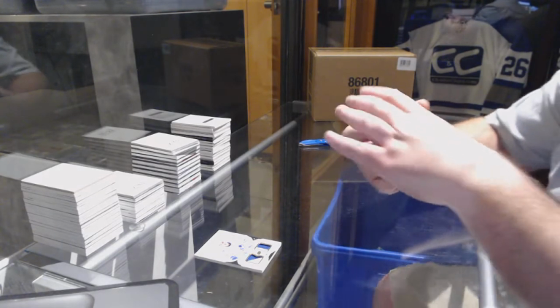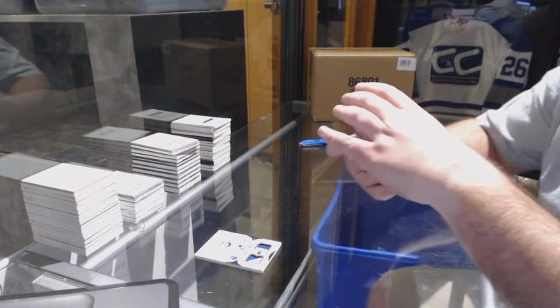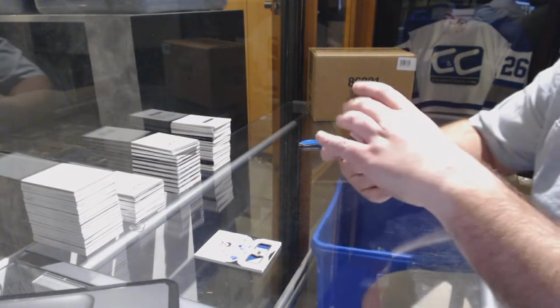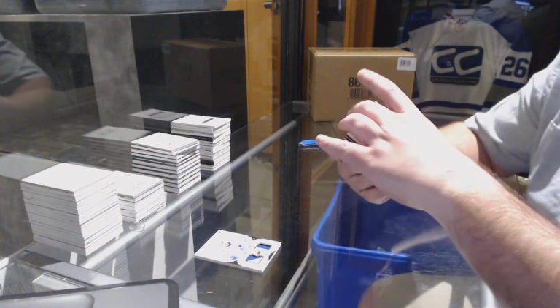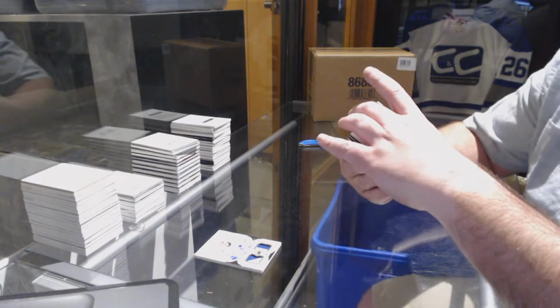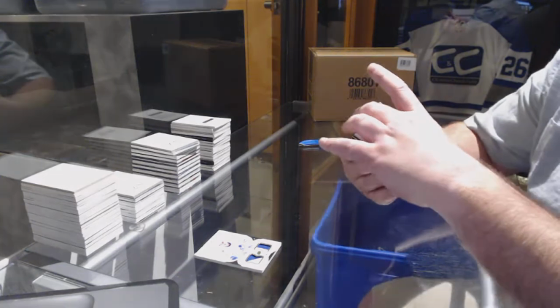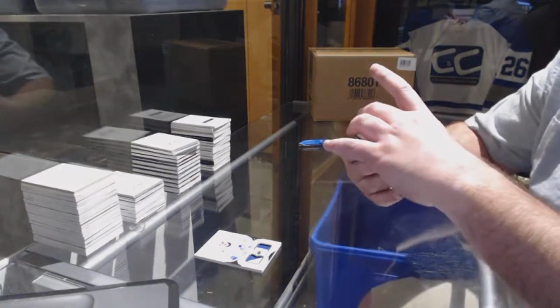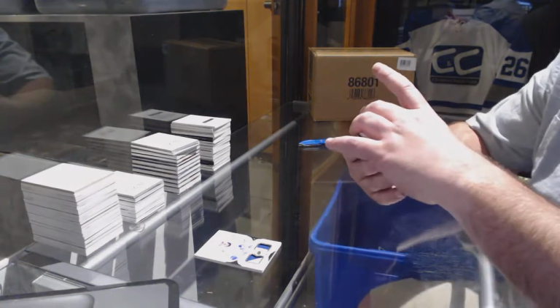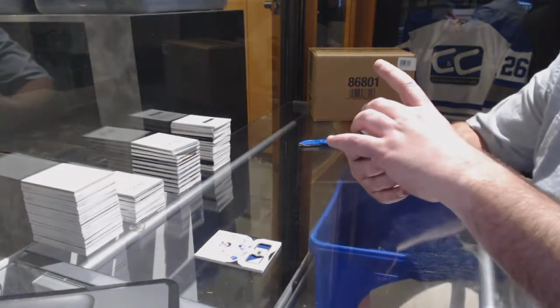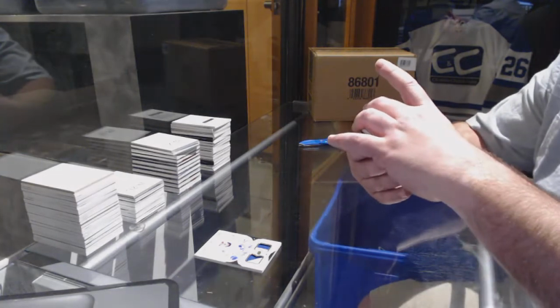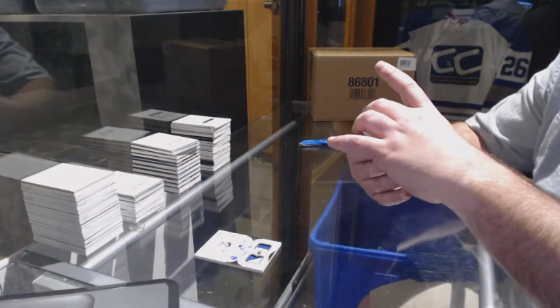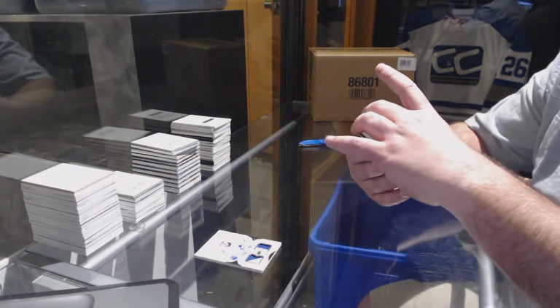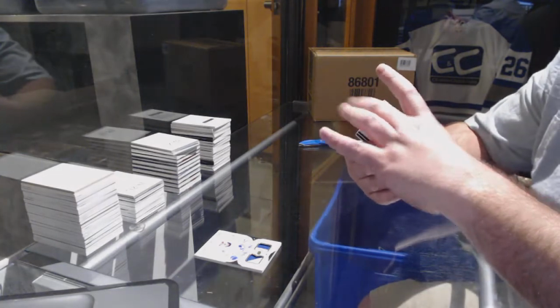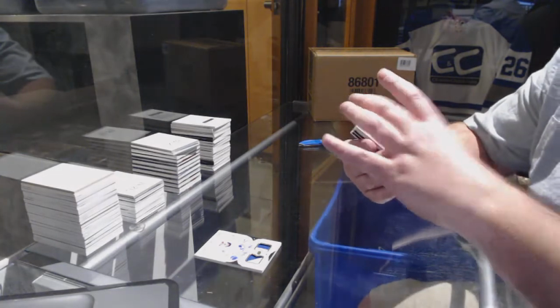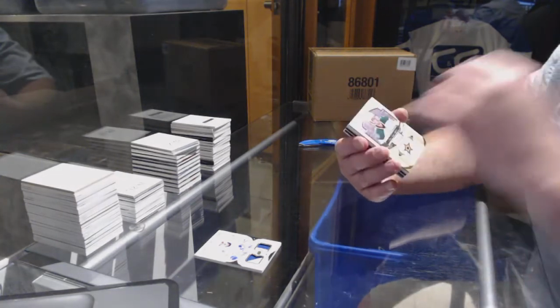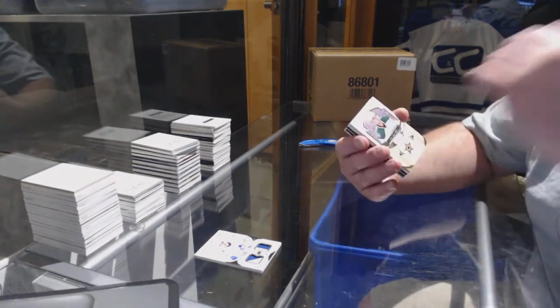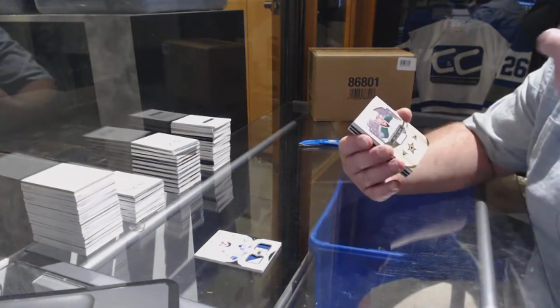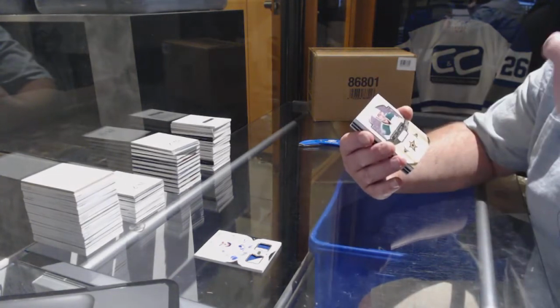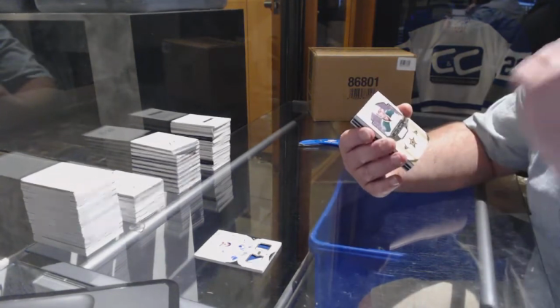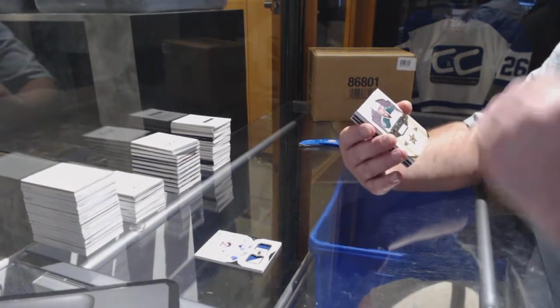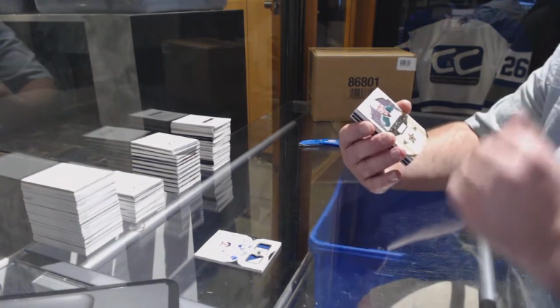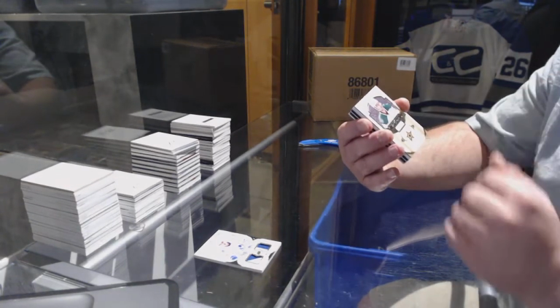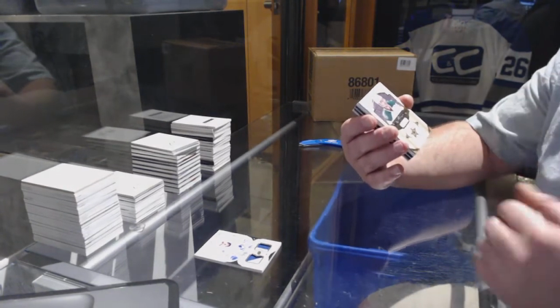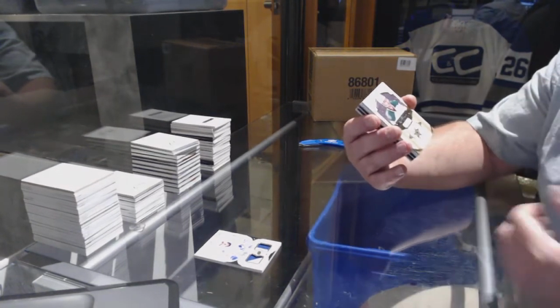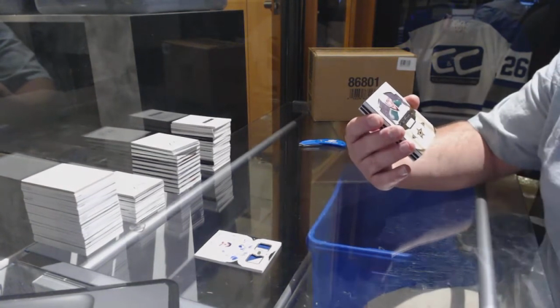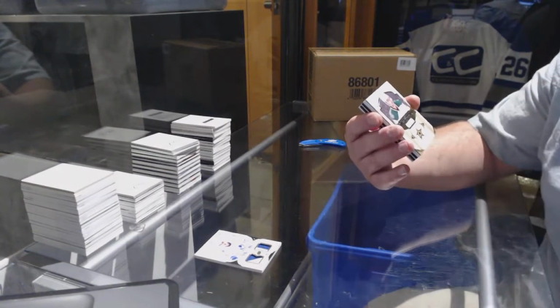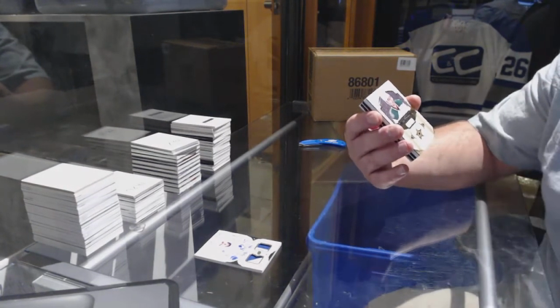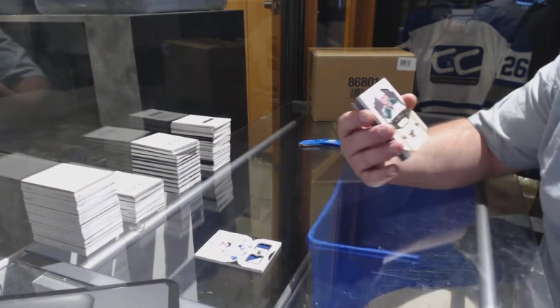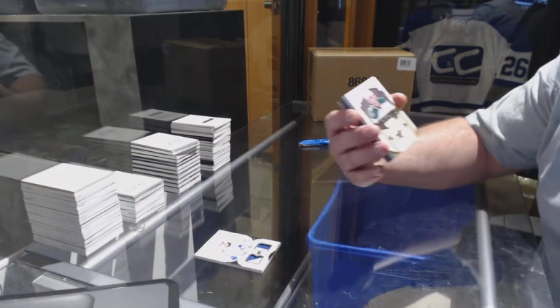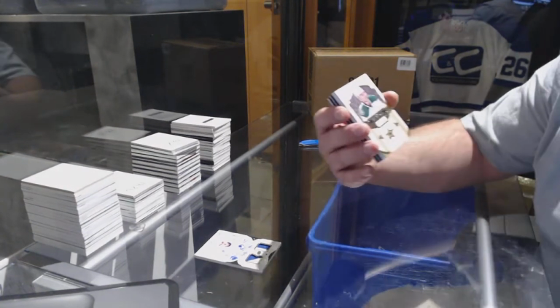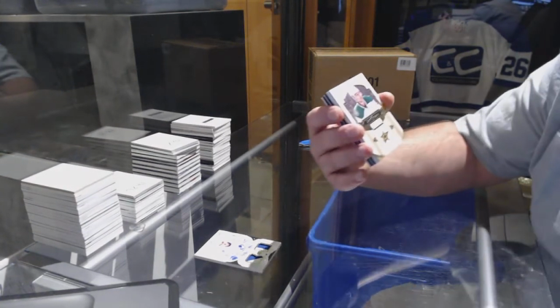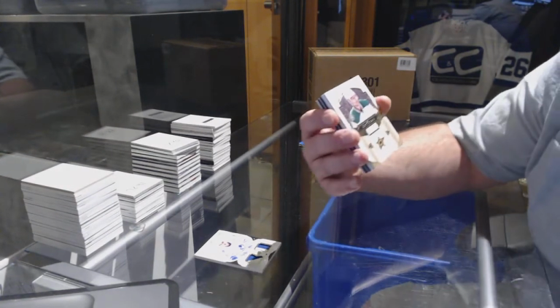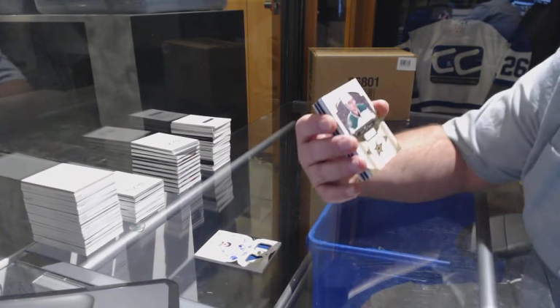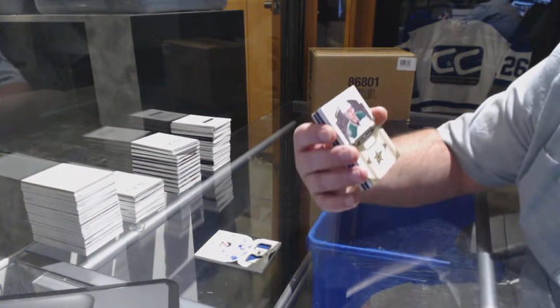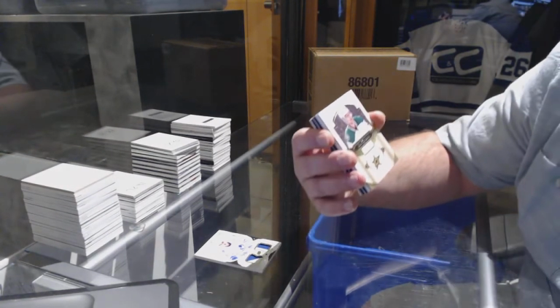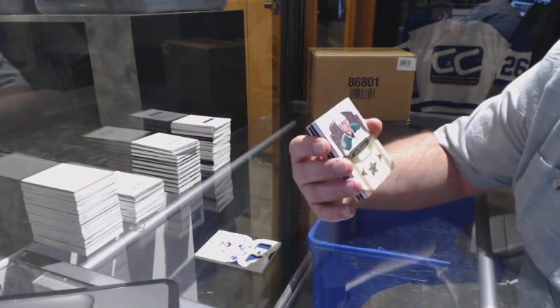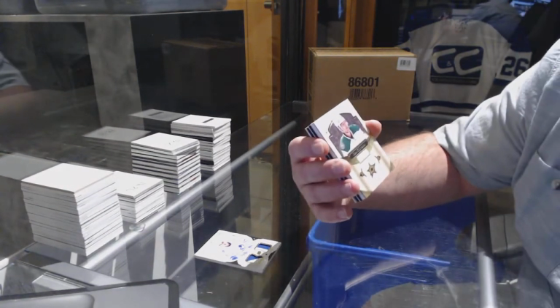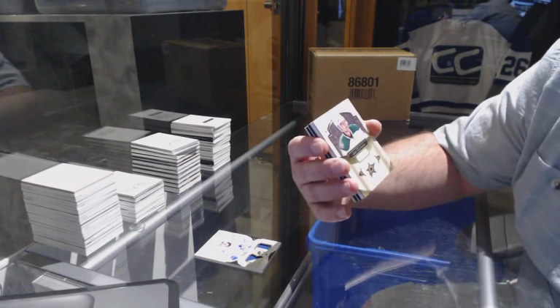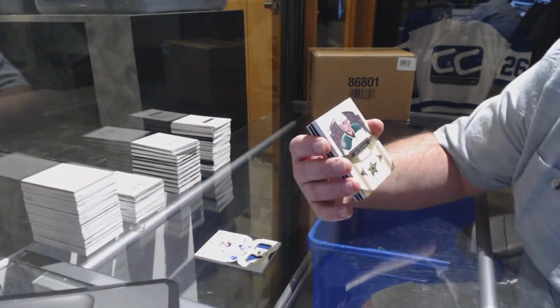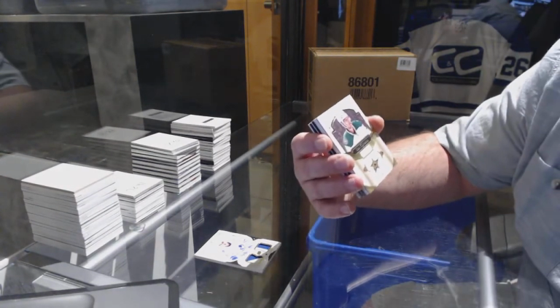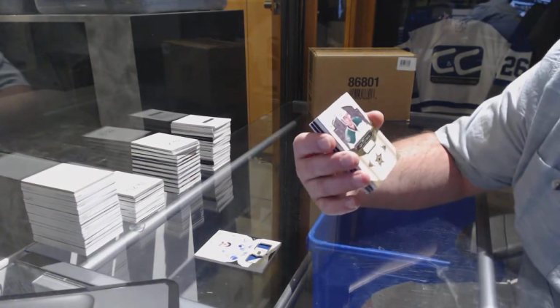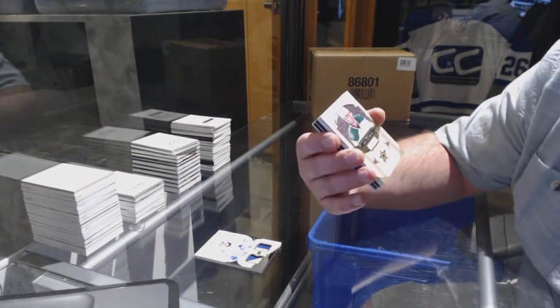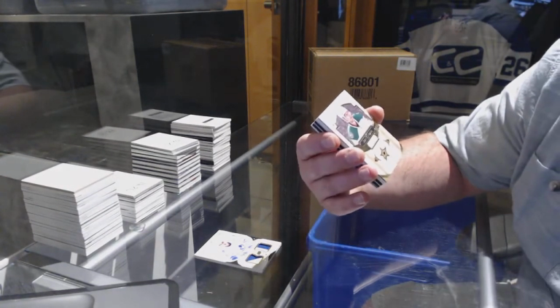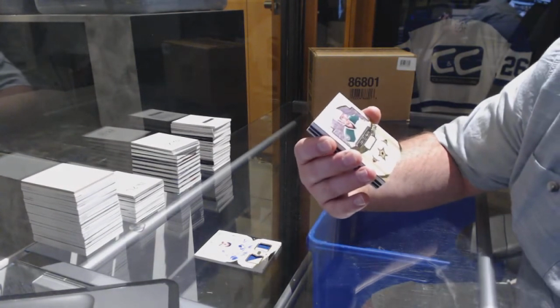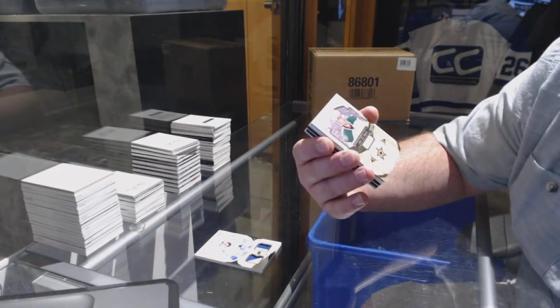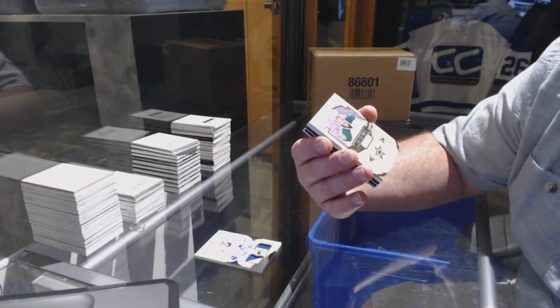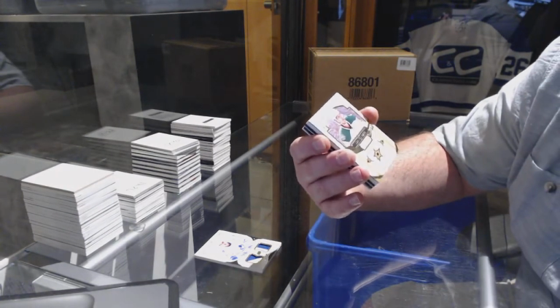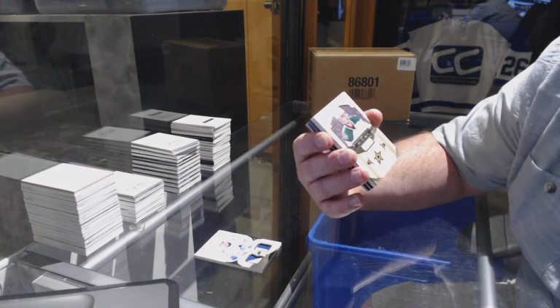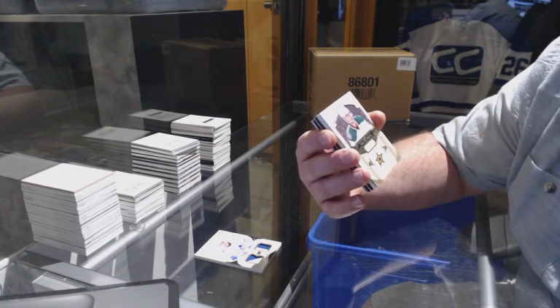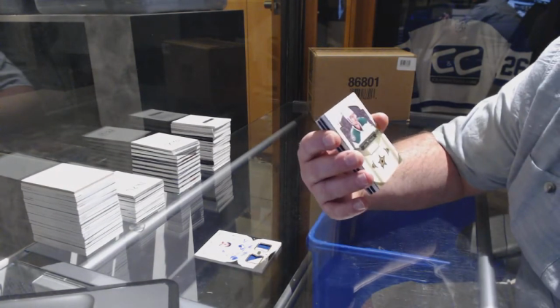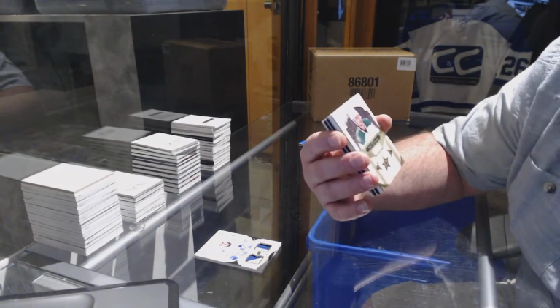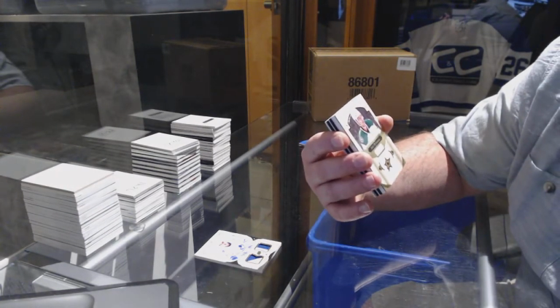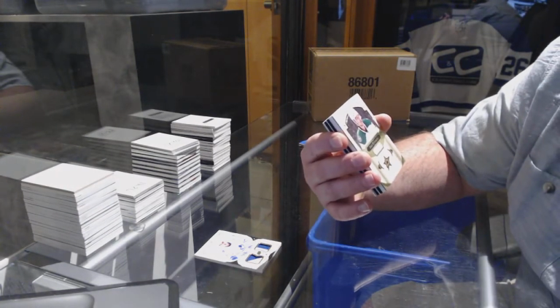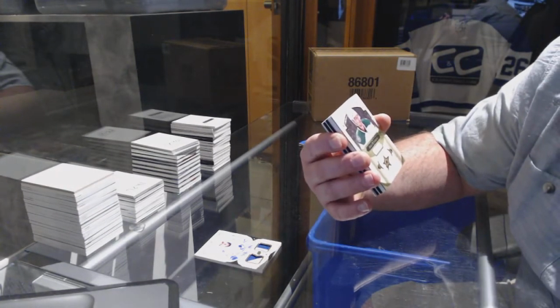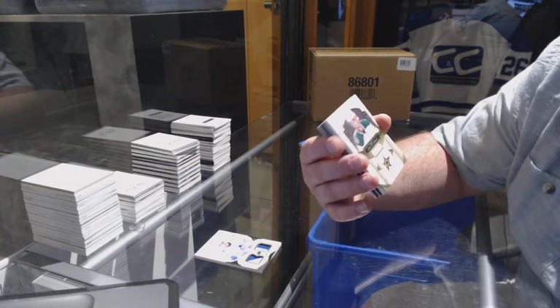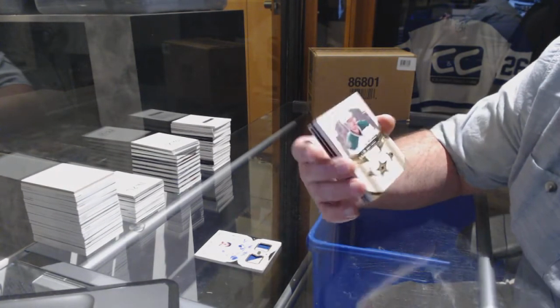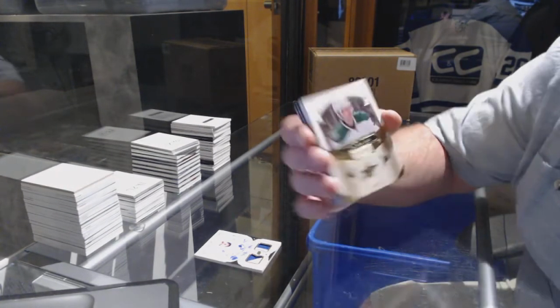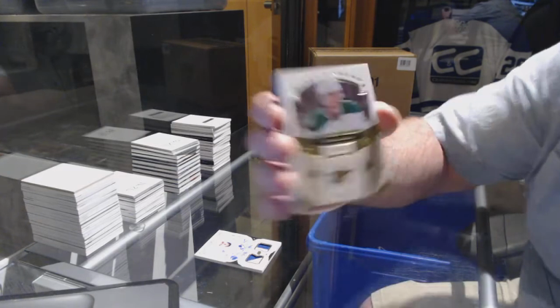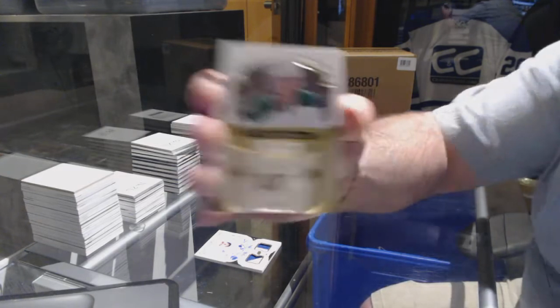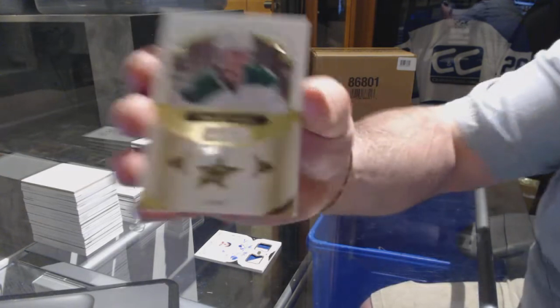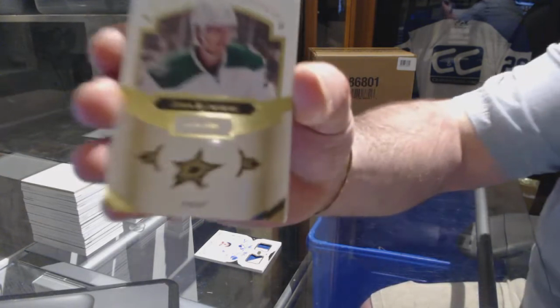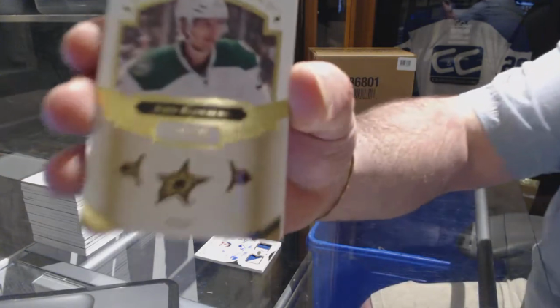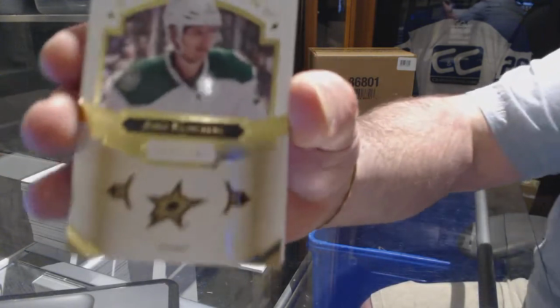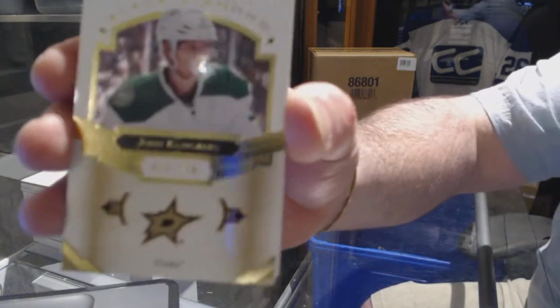We are starting off with a base card out of 249 for the Dallas Stars — John Klingberg.